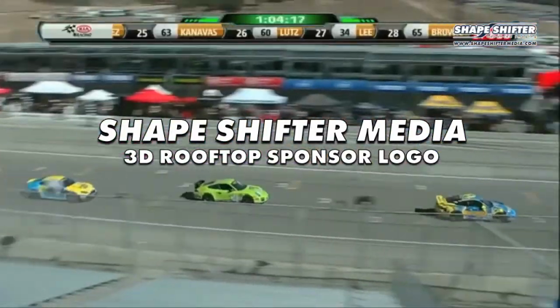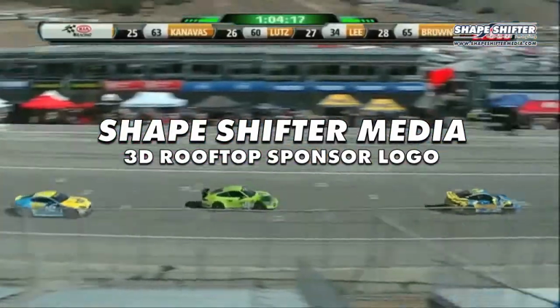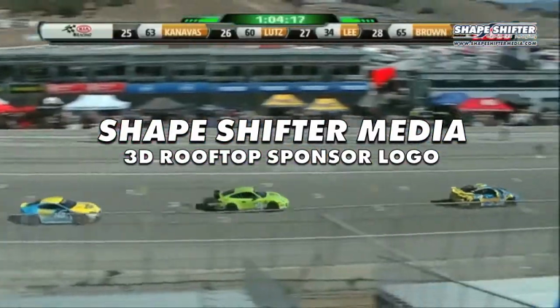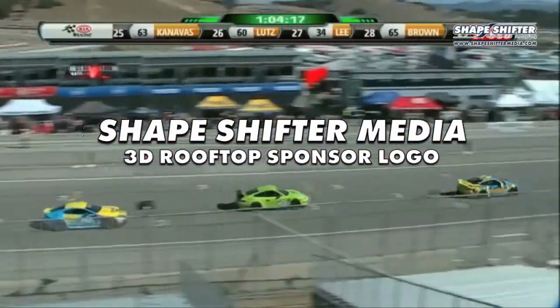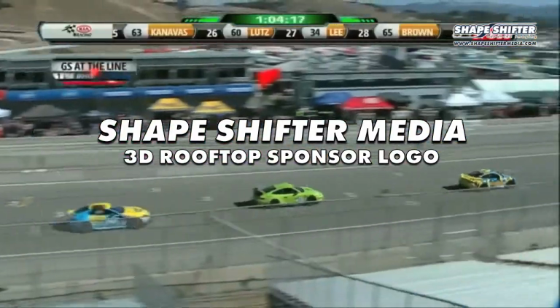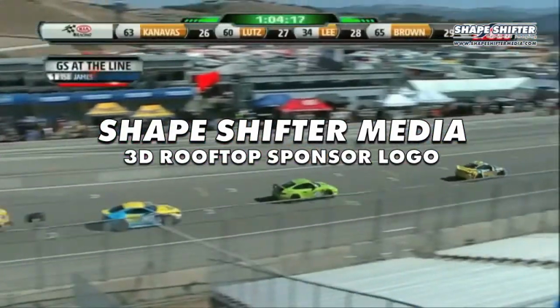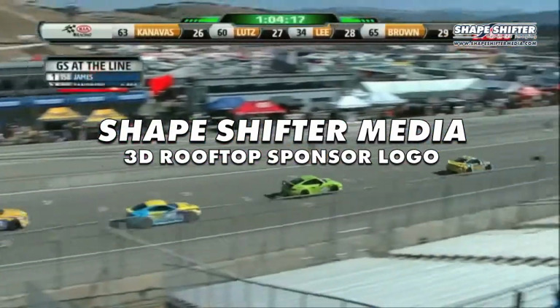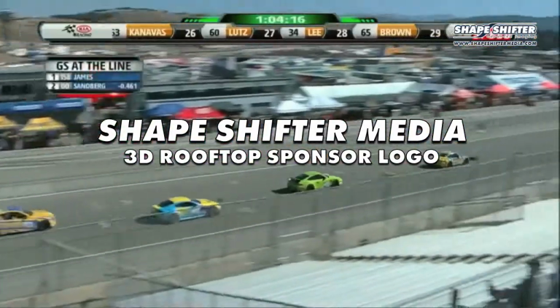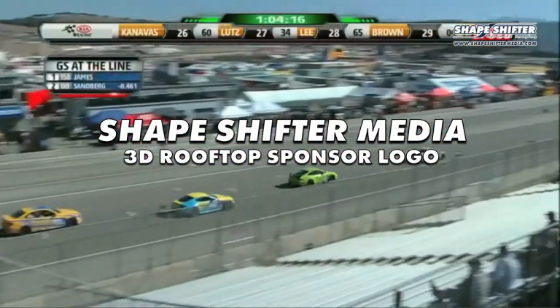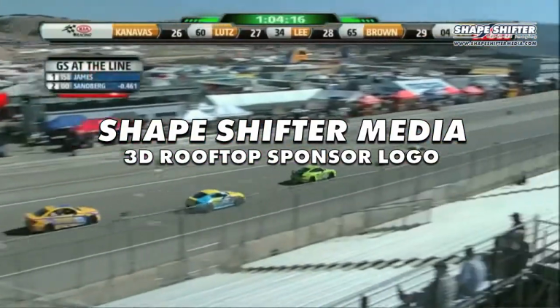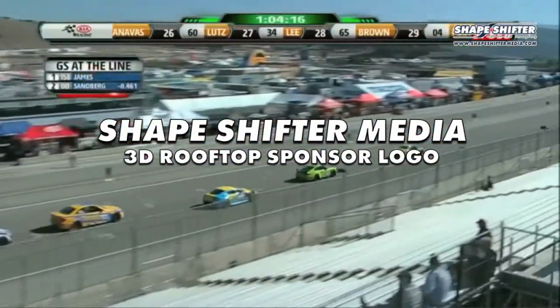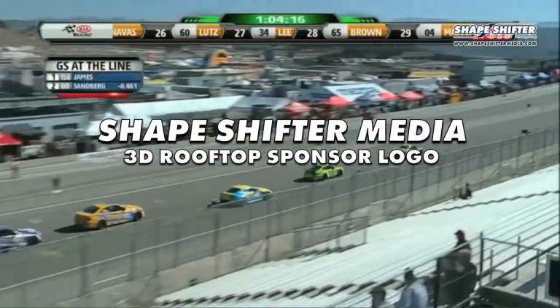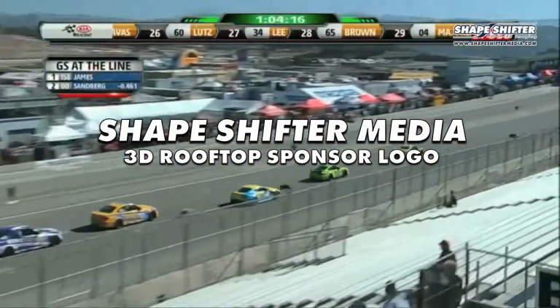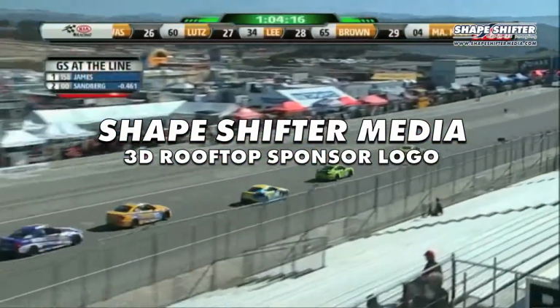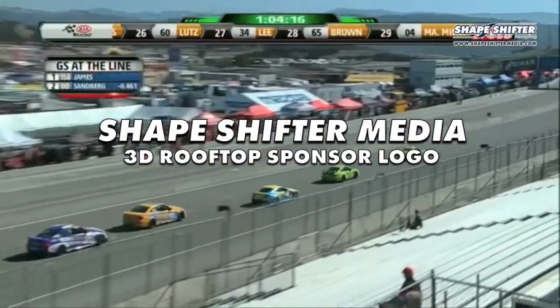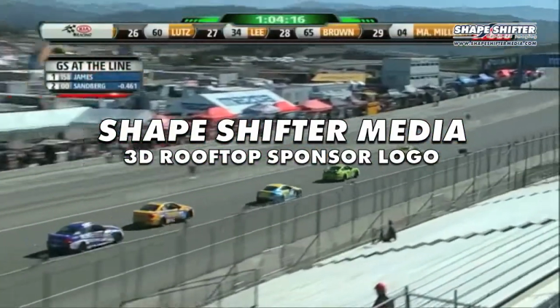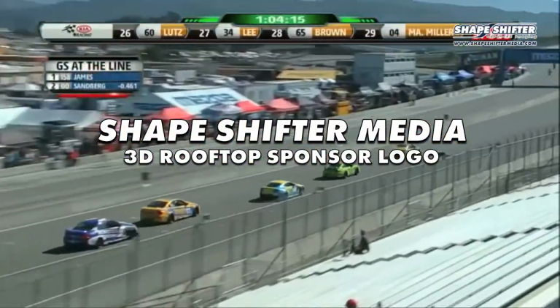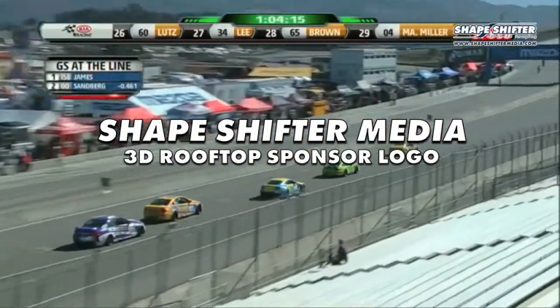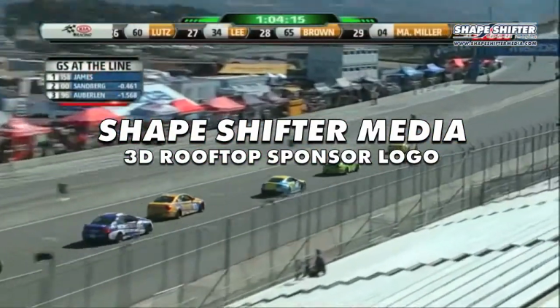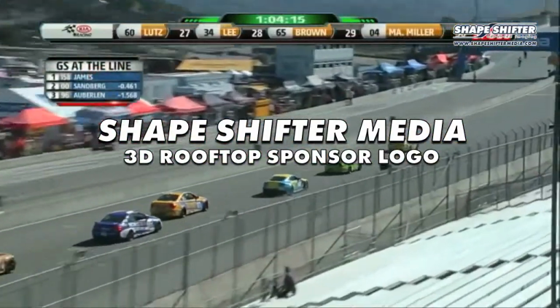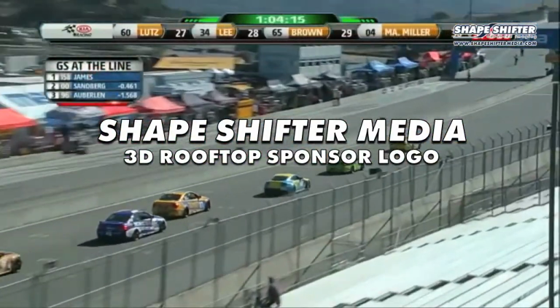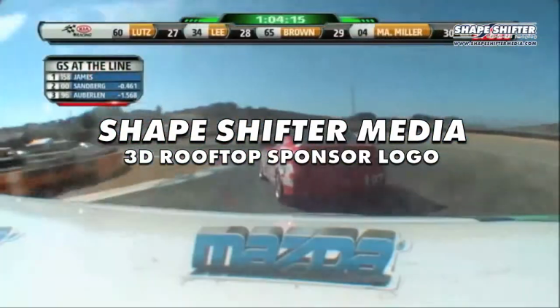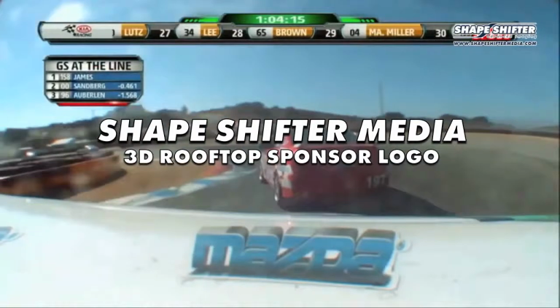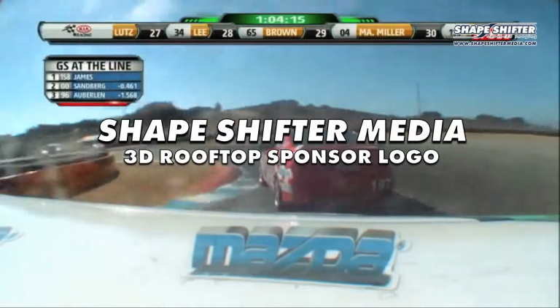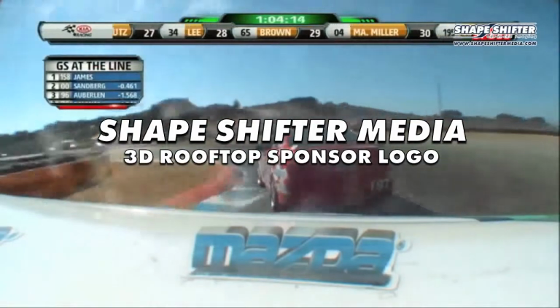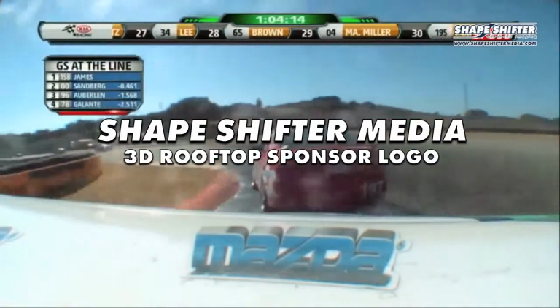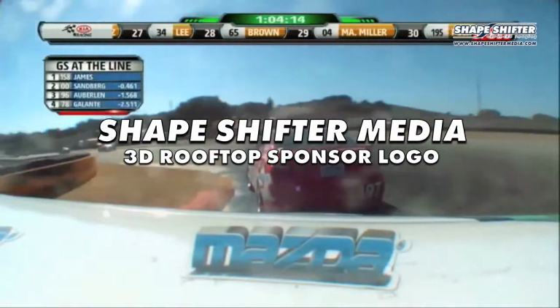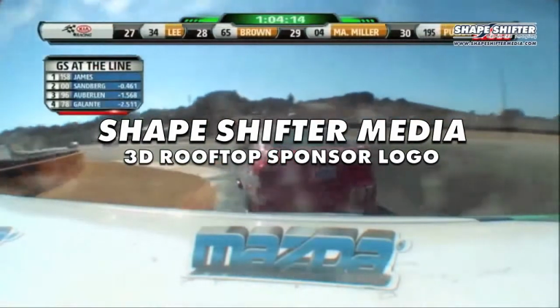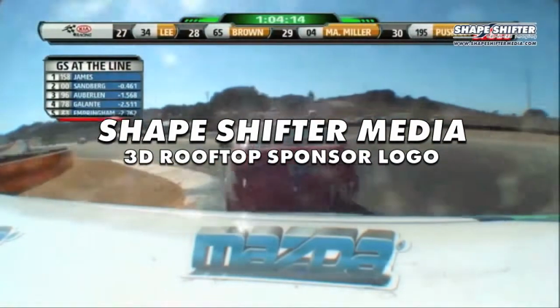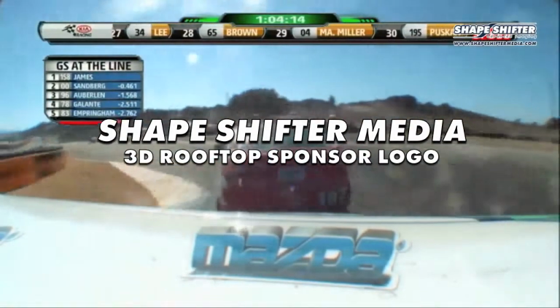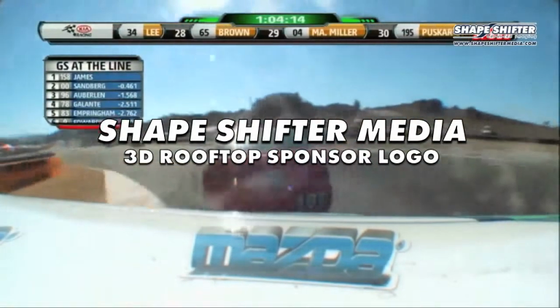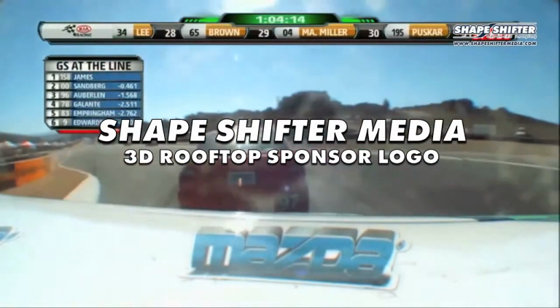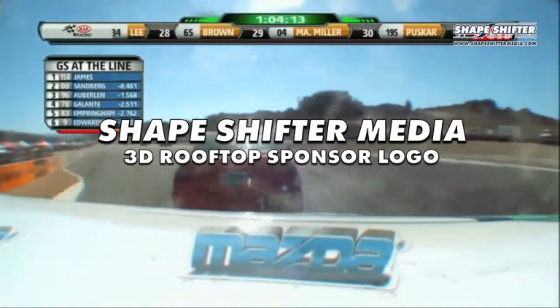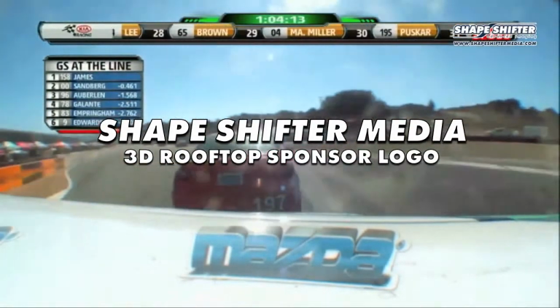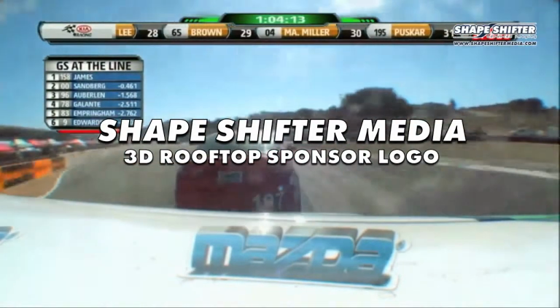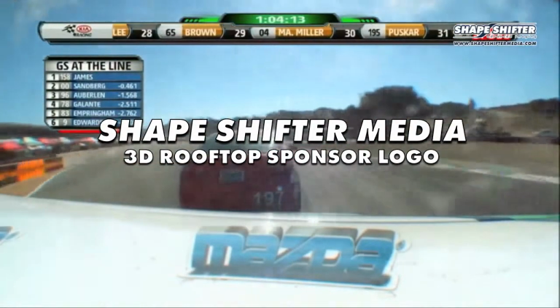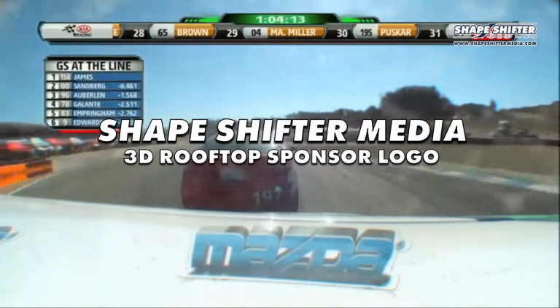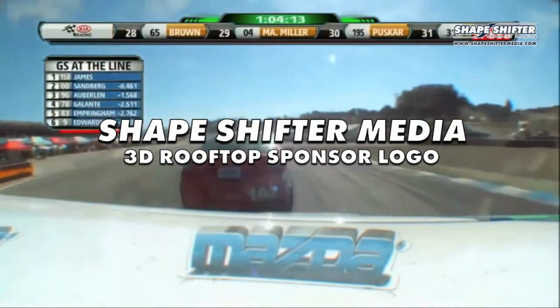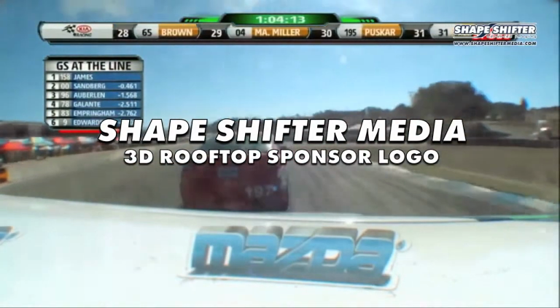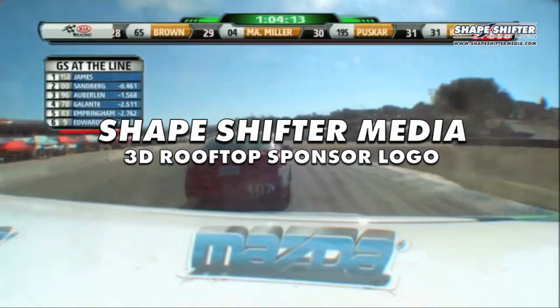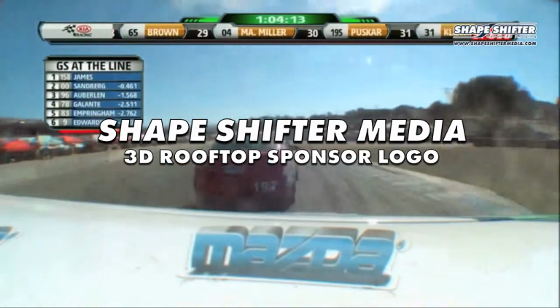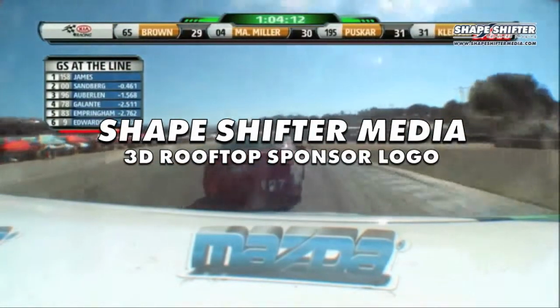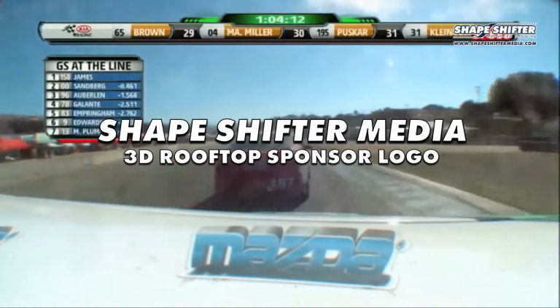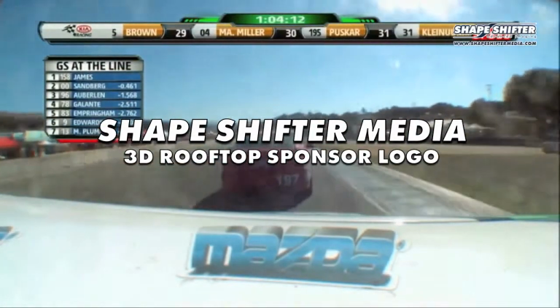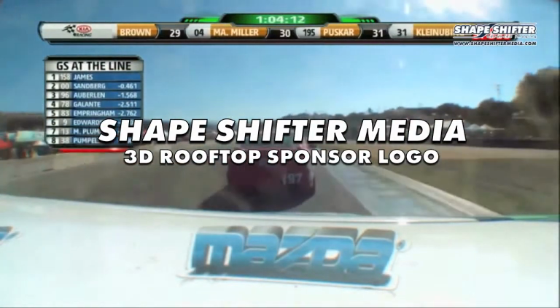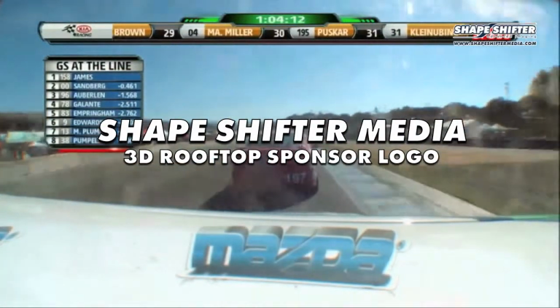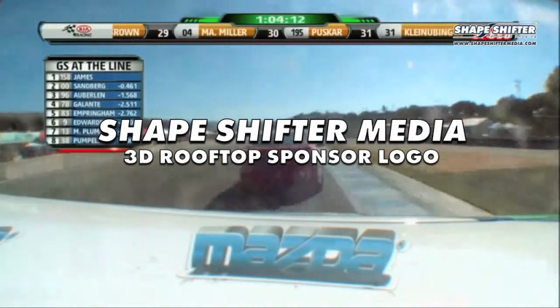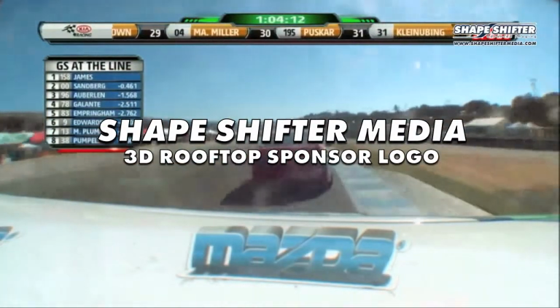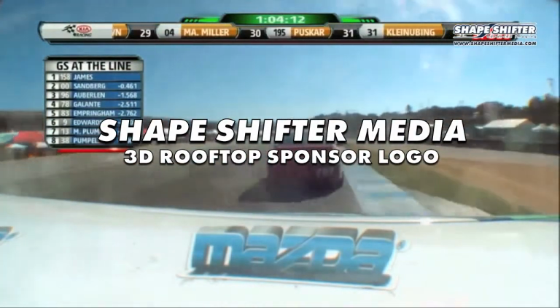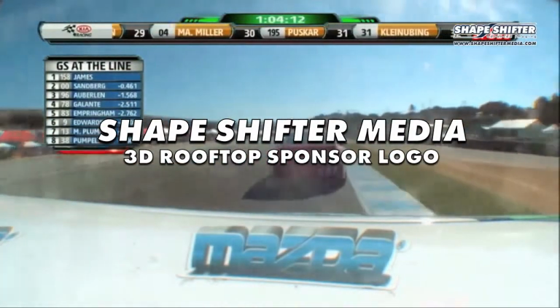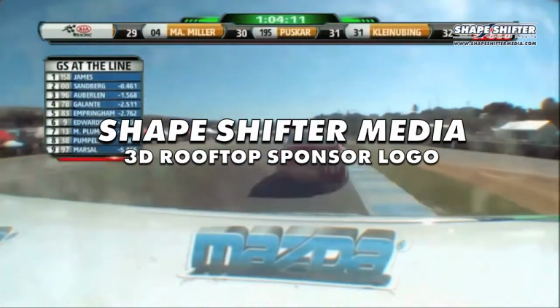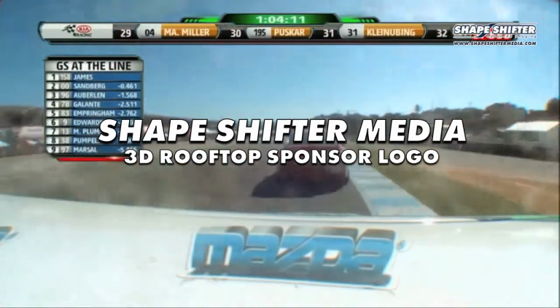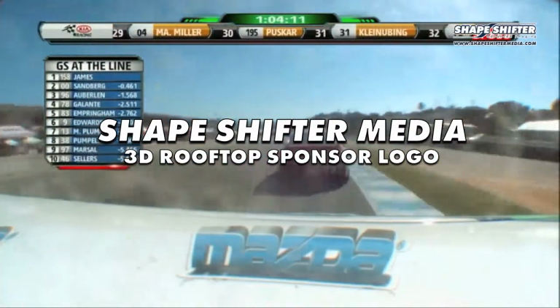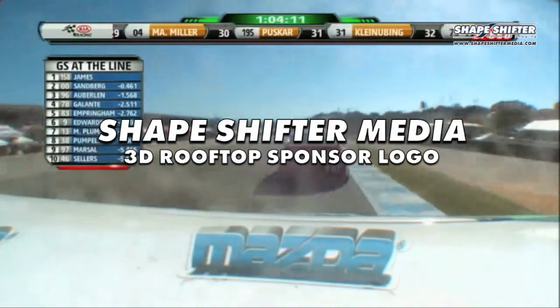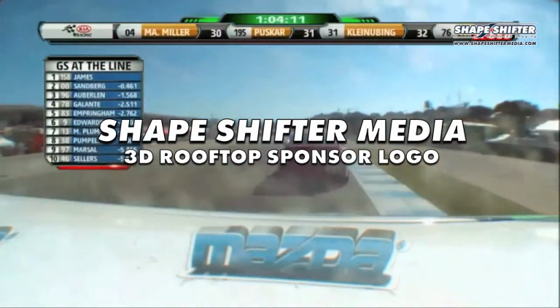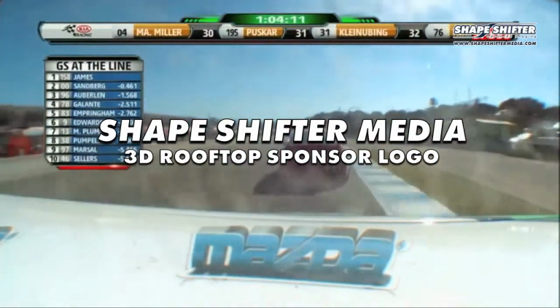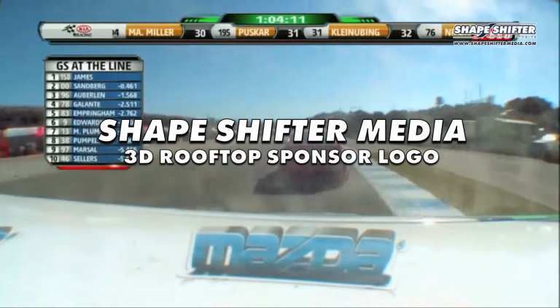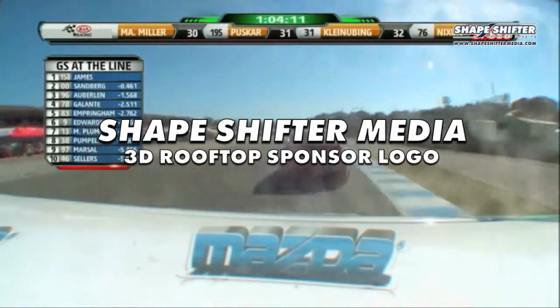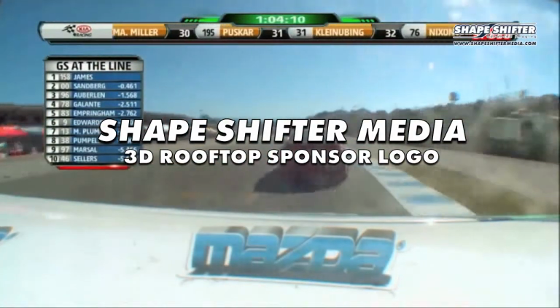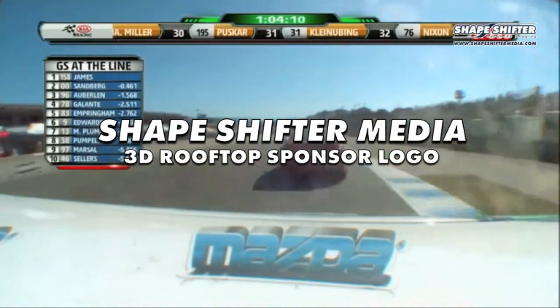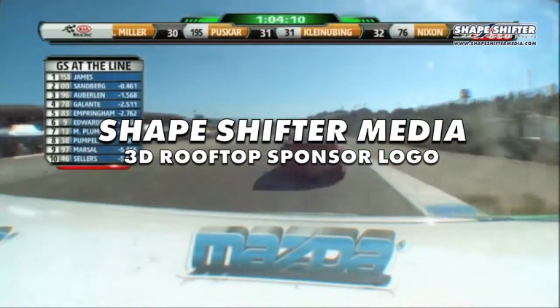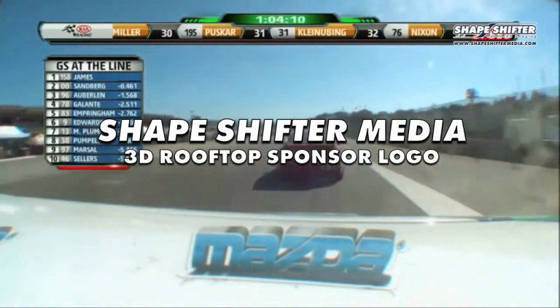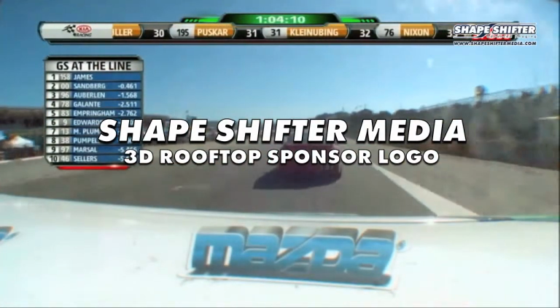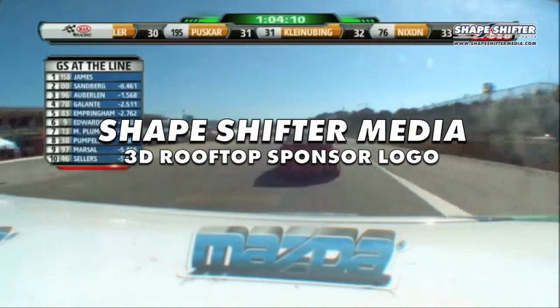James is leading overall and in GS. In ST, it's Freedom Autosport — Tom Long involved in a really good scrap with Owen Trinkler.